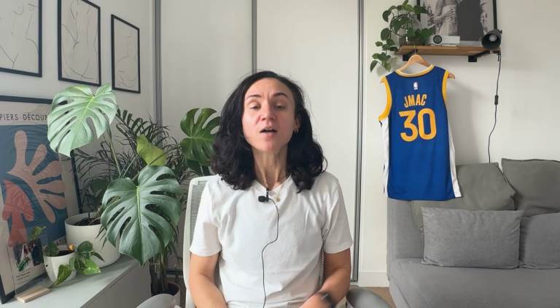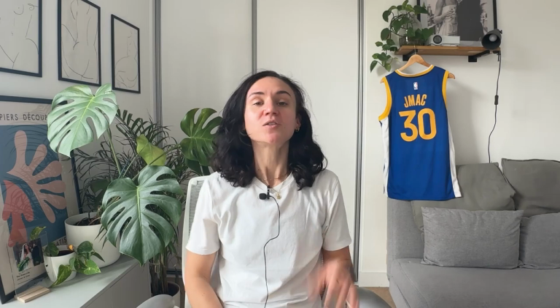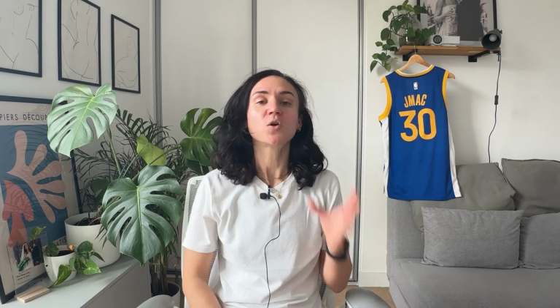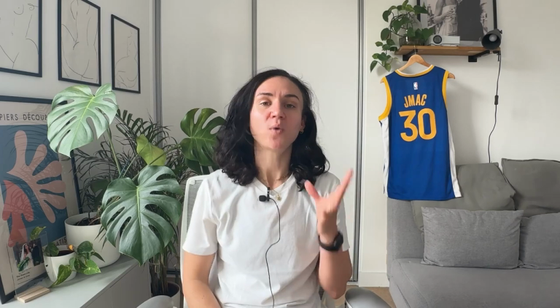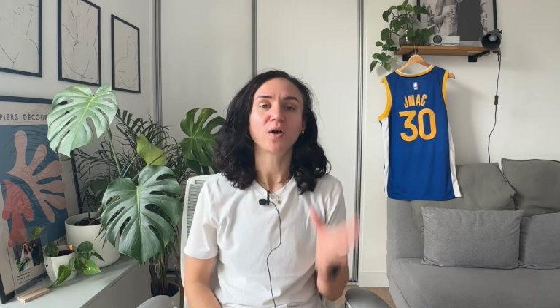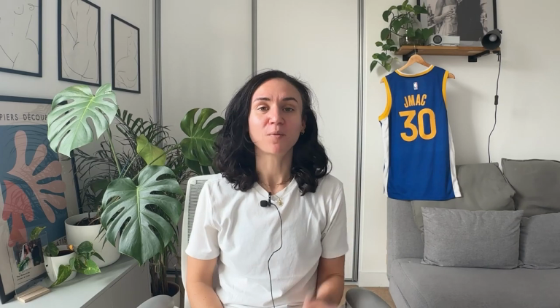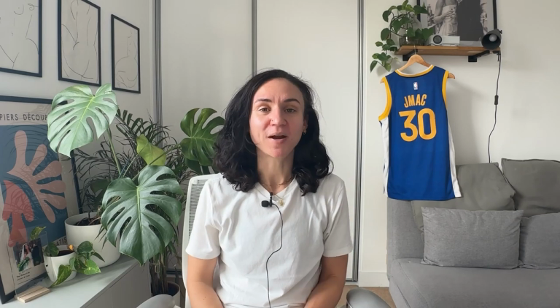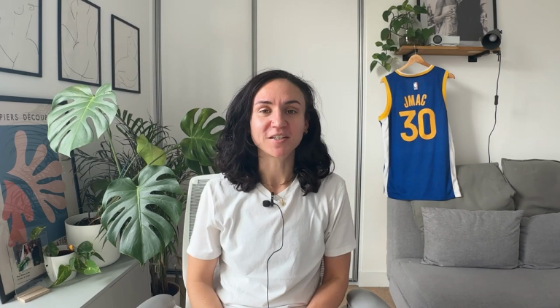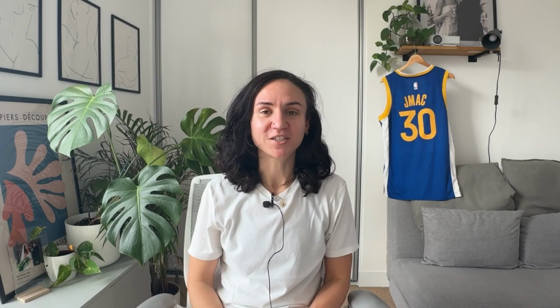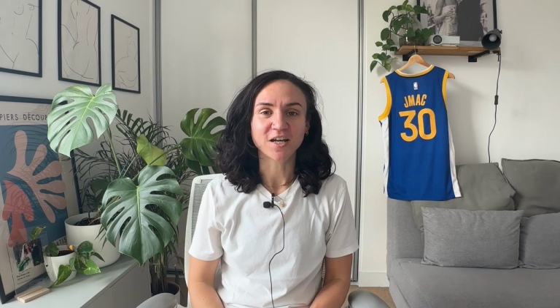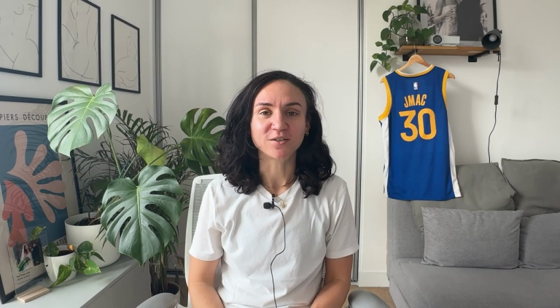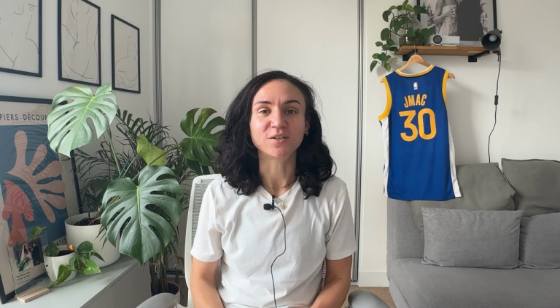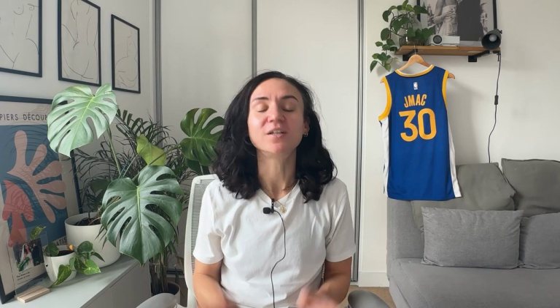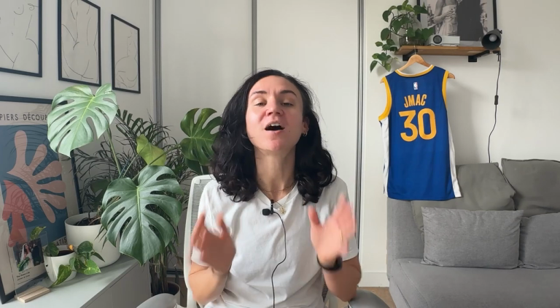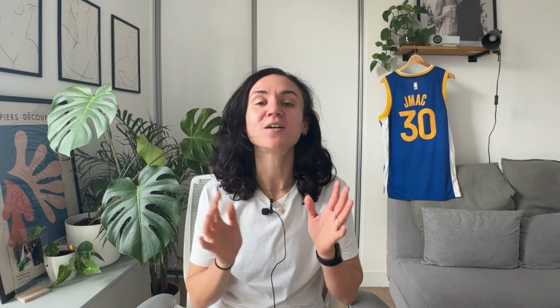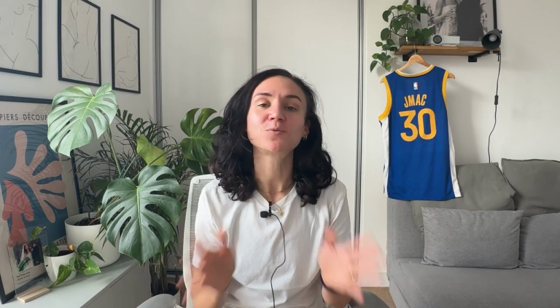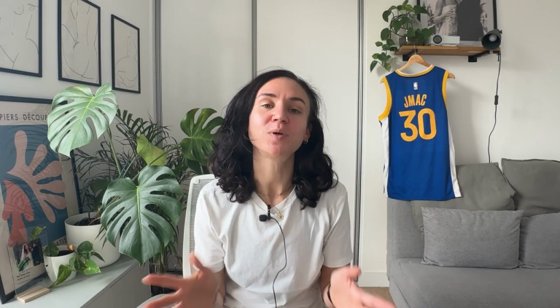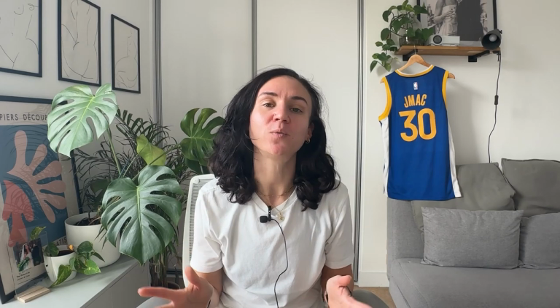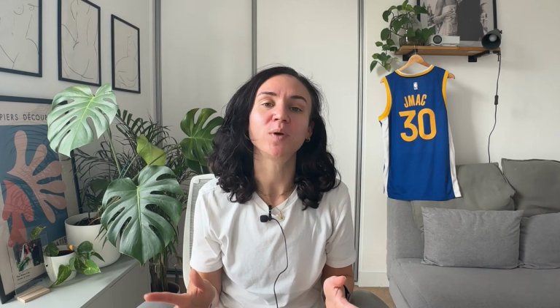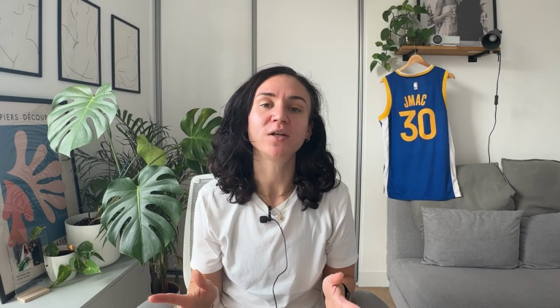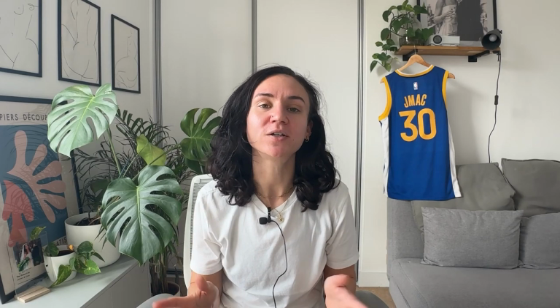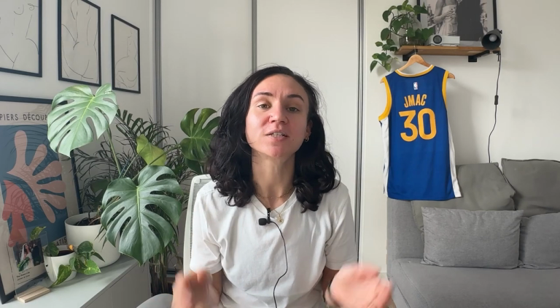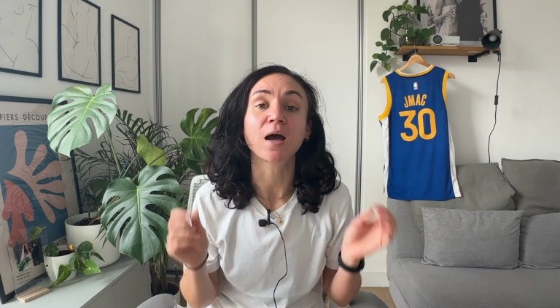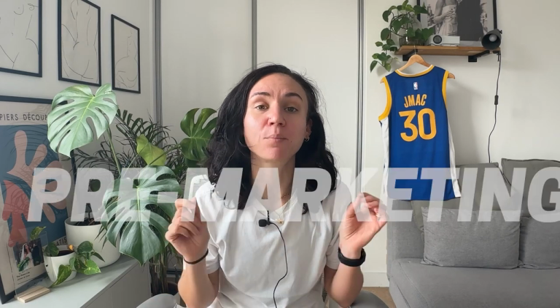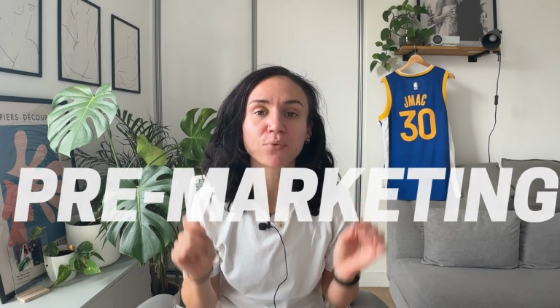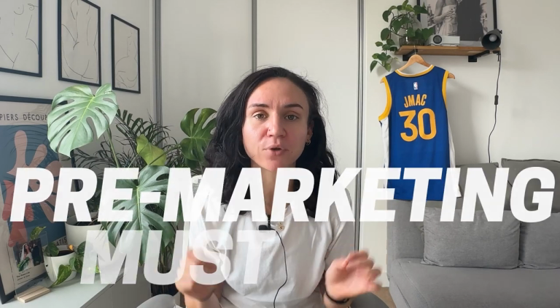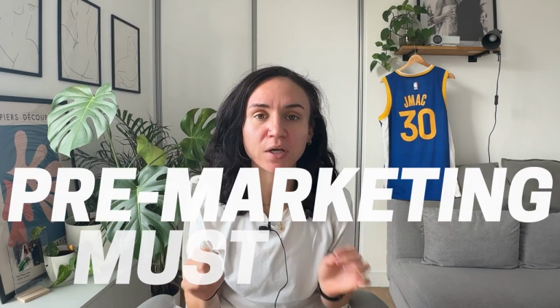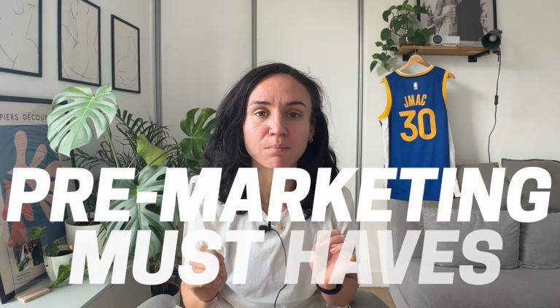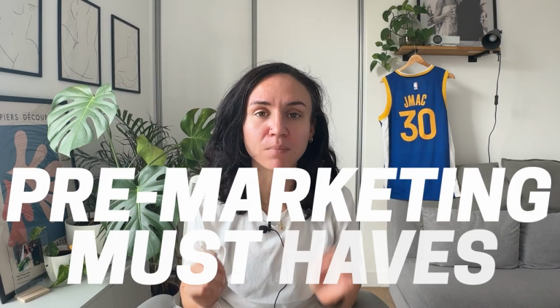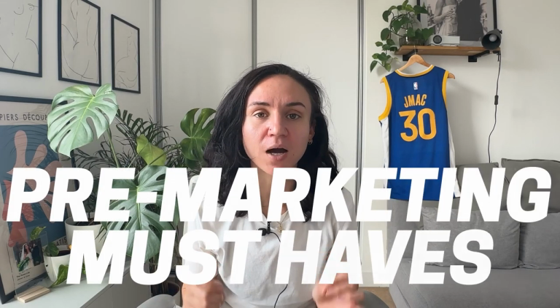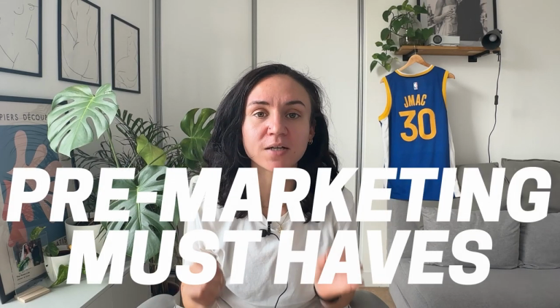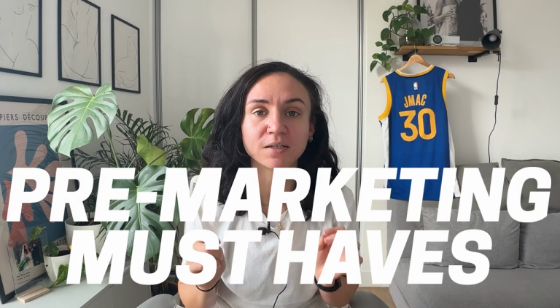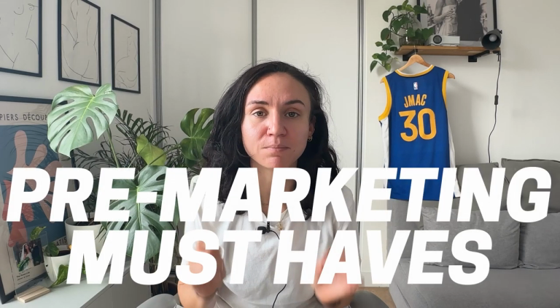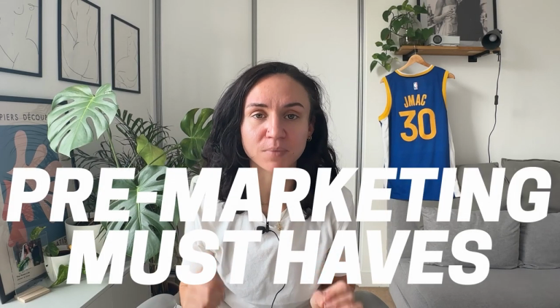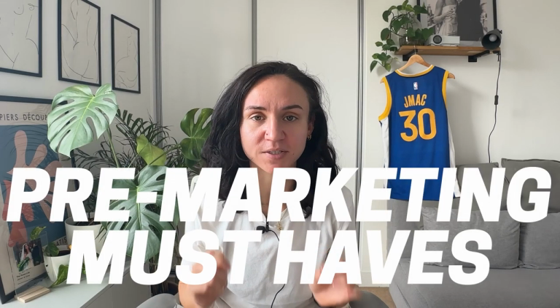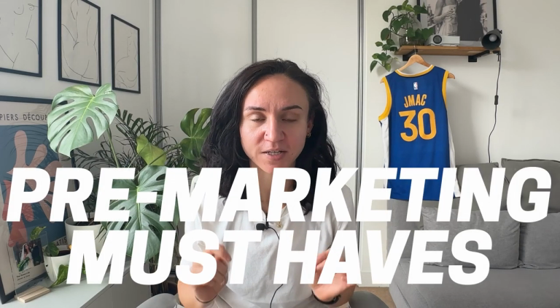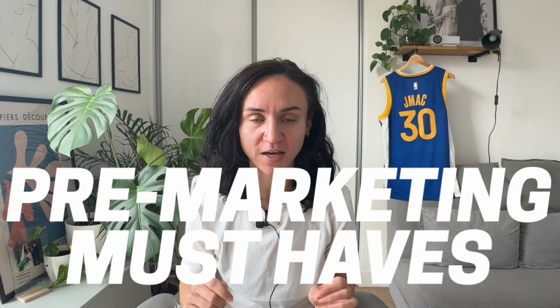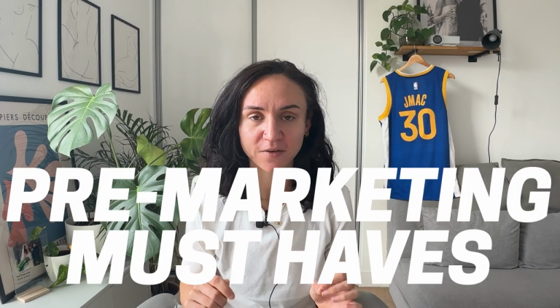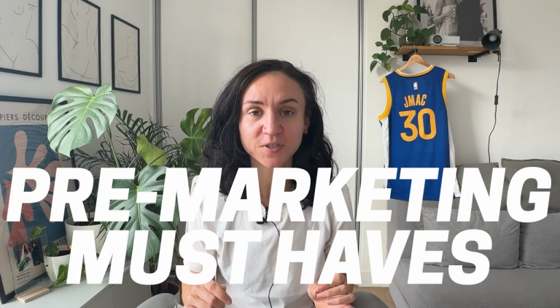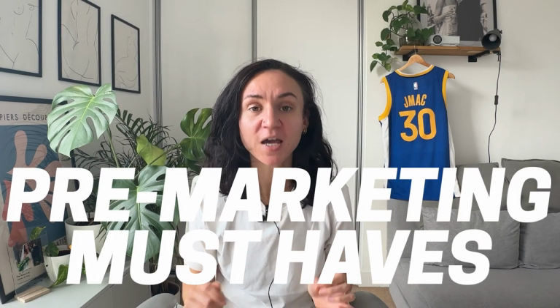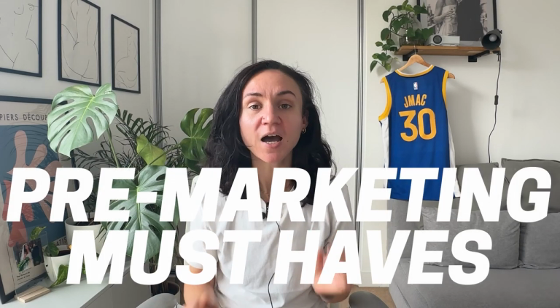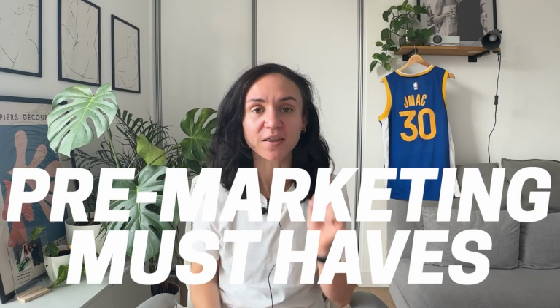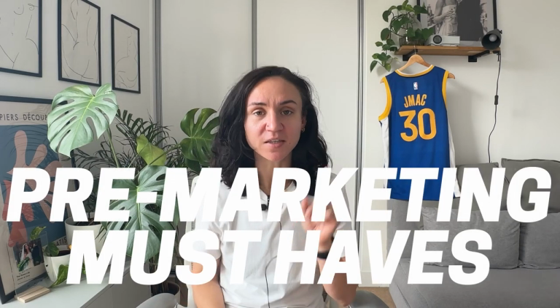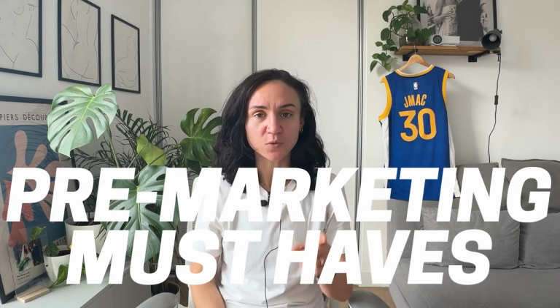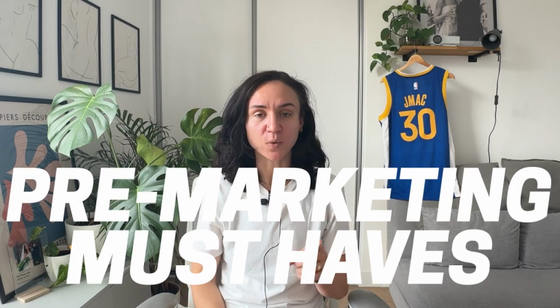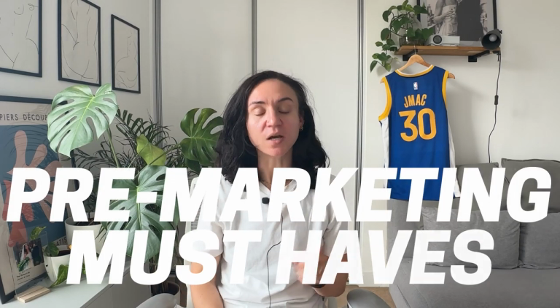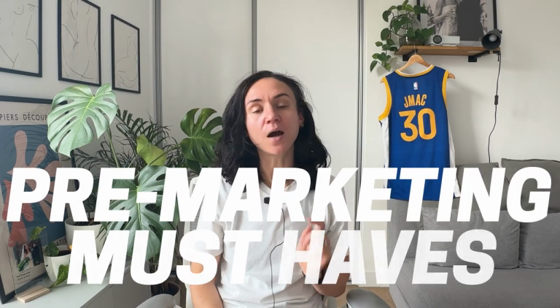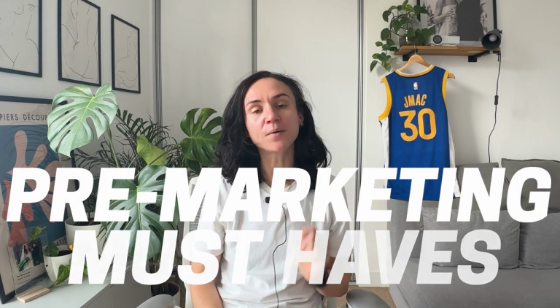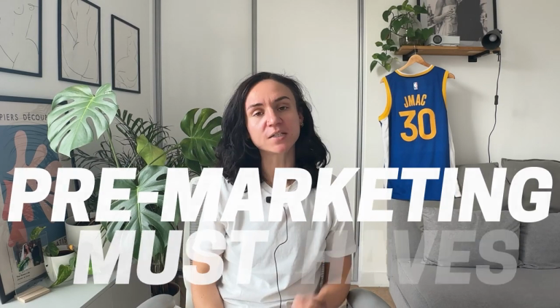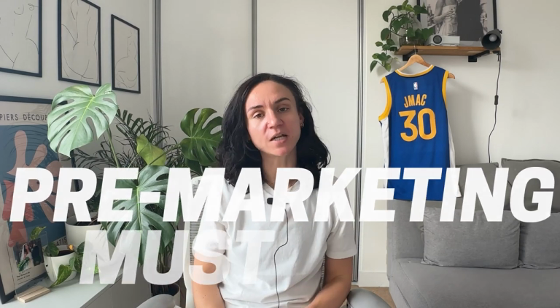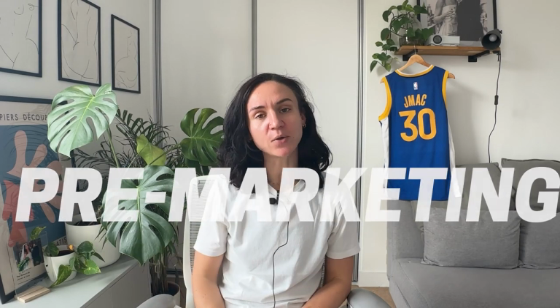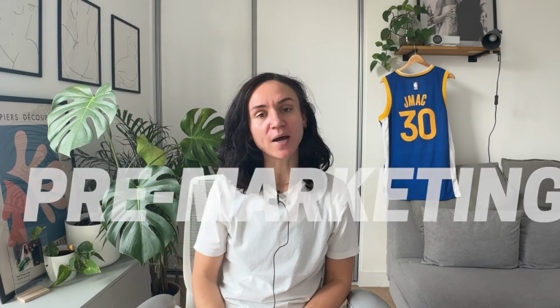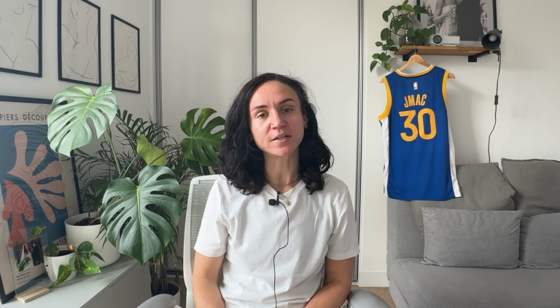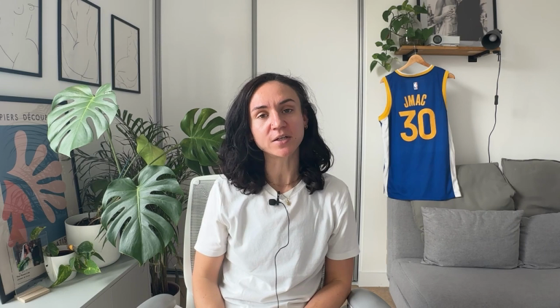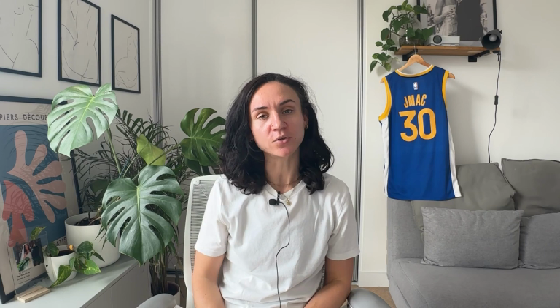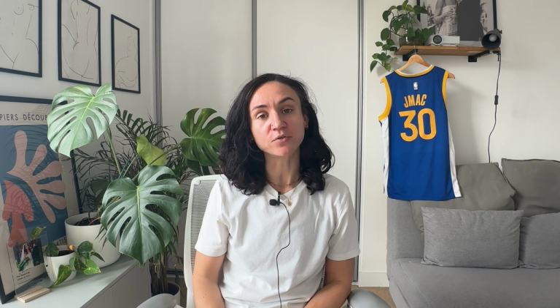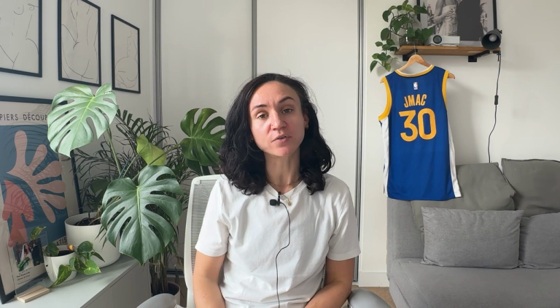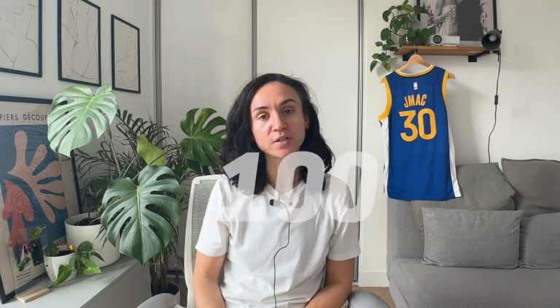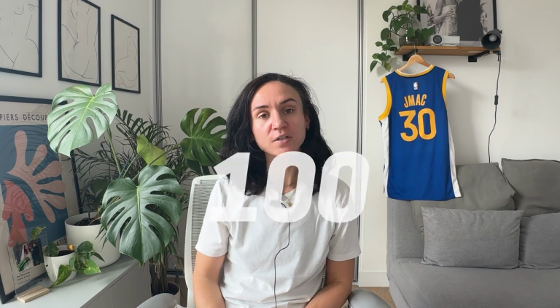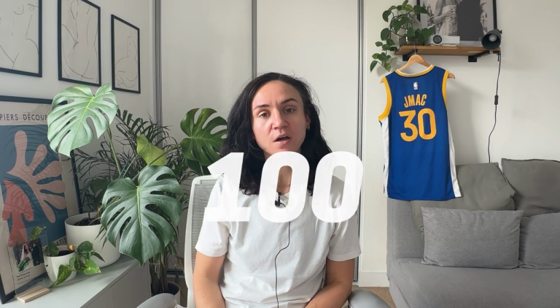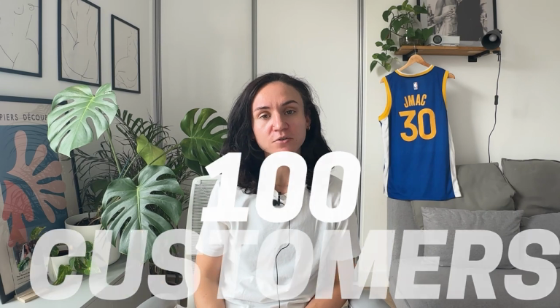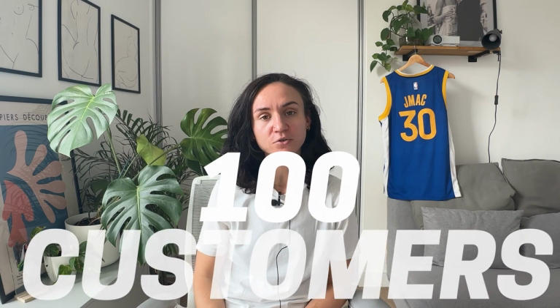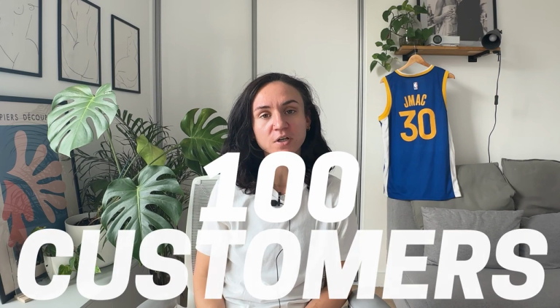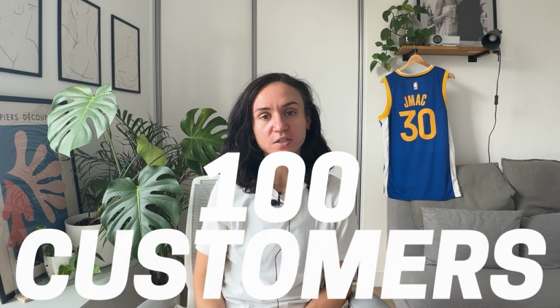Welcome back to the channel. Last week we looked at pre-marketing must-haves and this week I'm going to tell you how to get your first 100 customers.